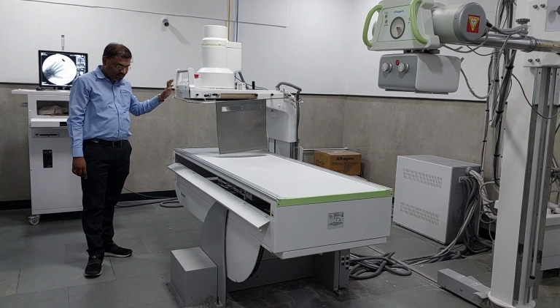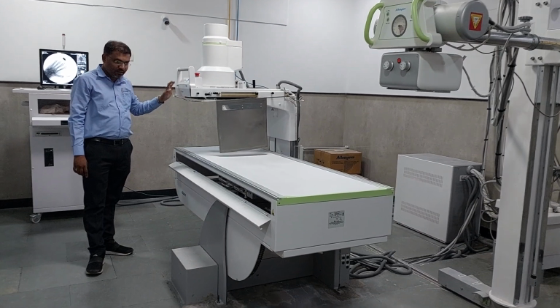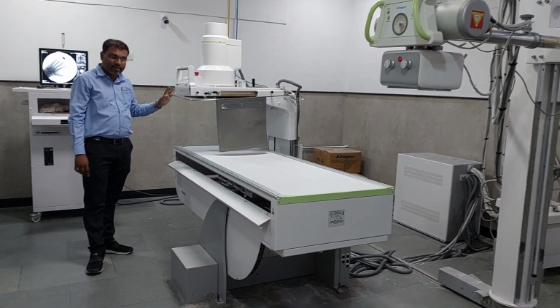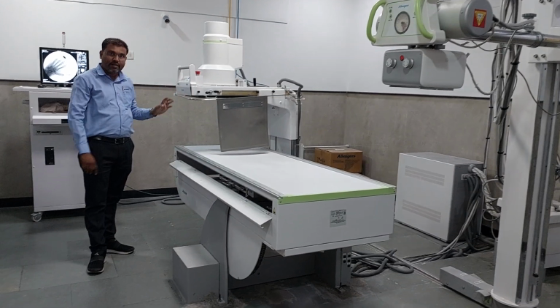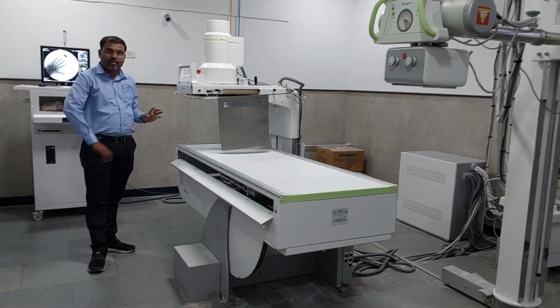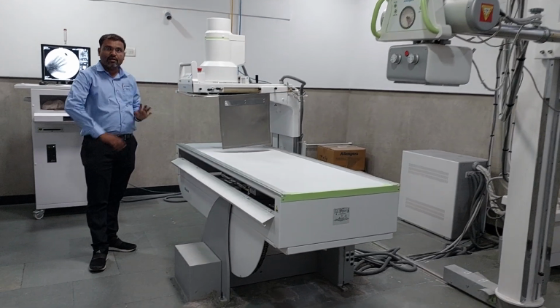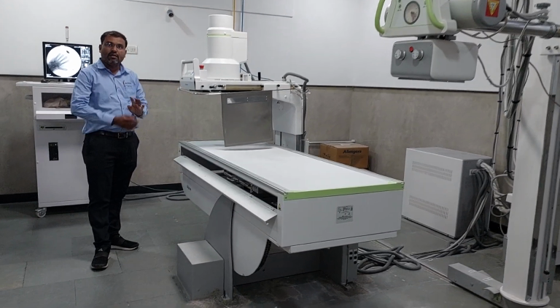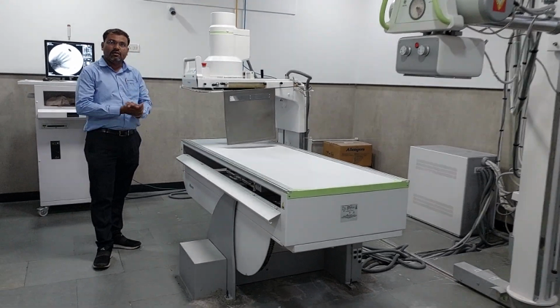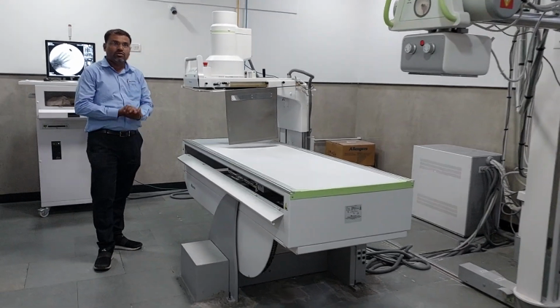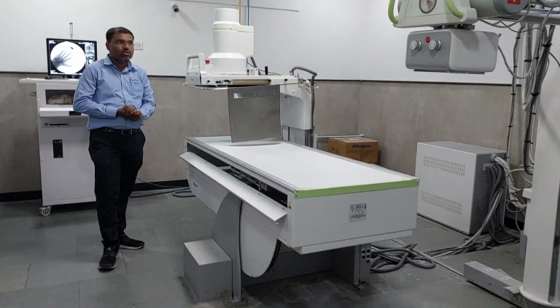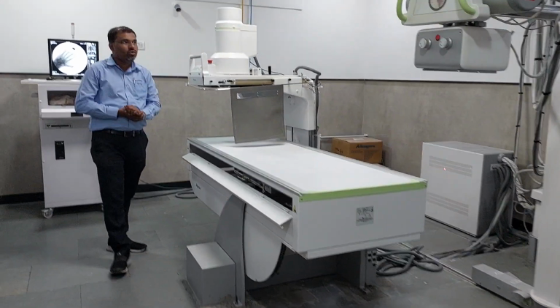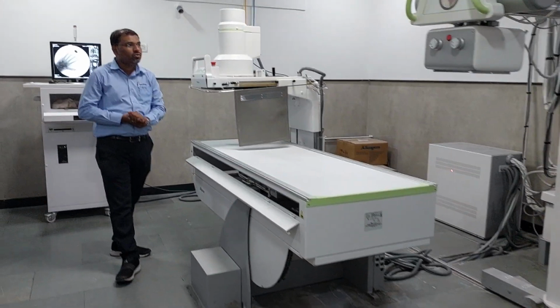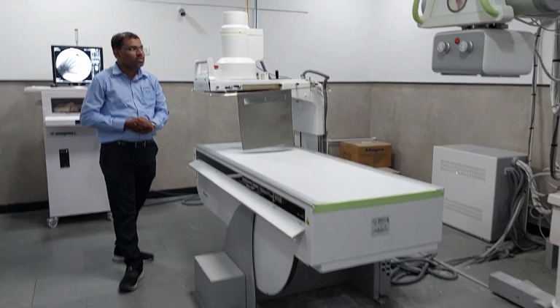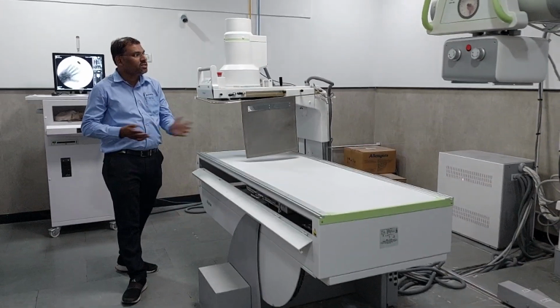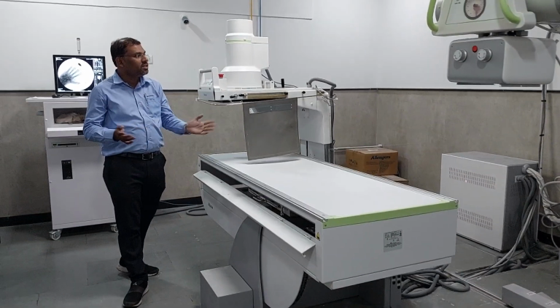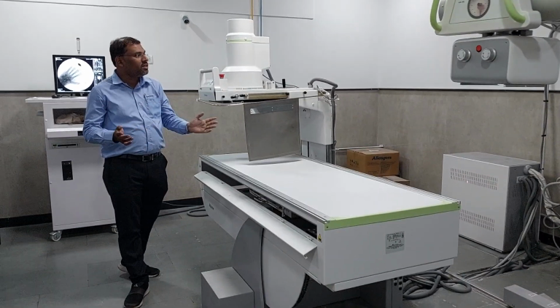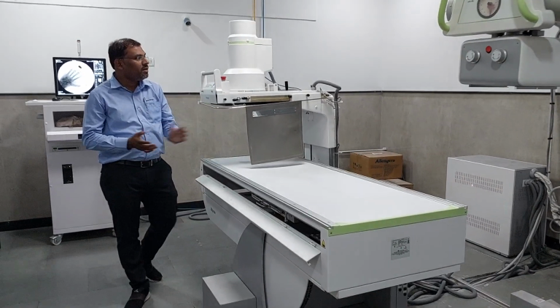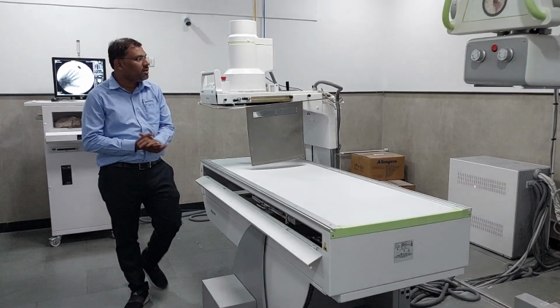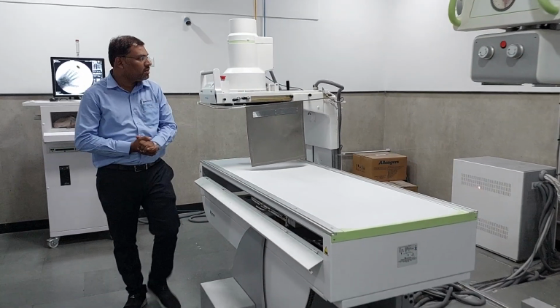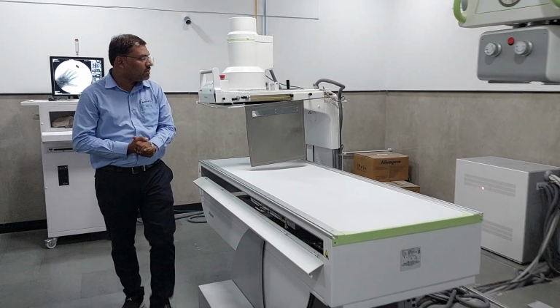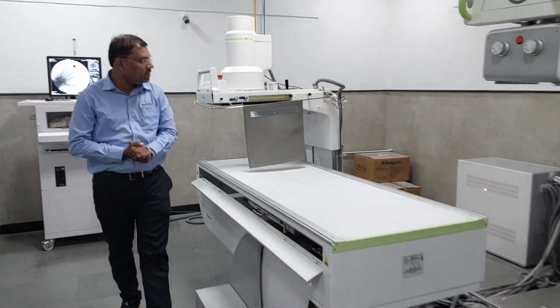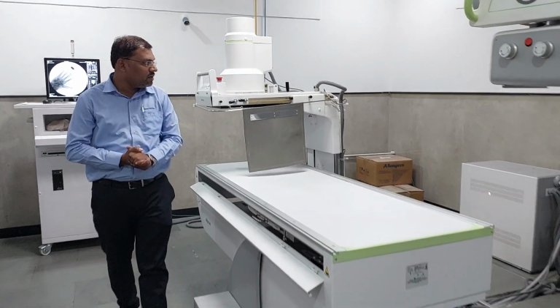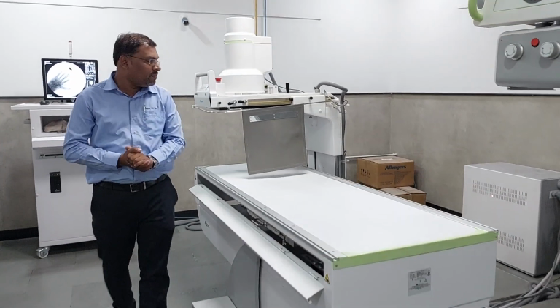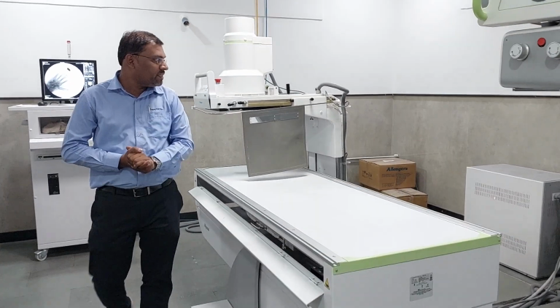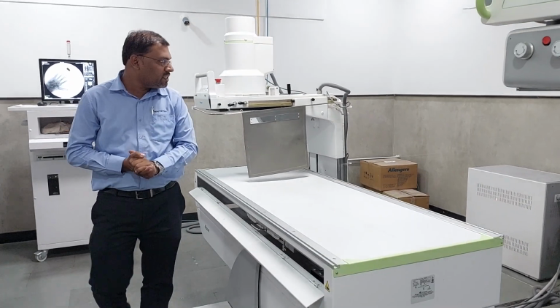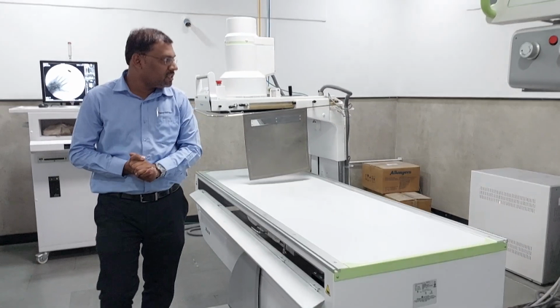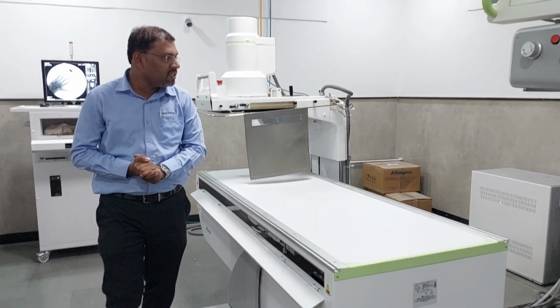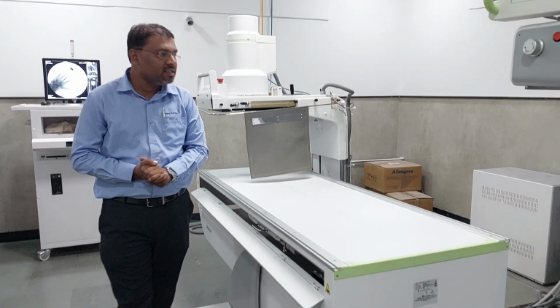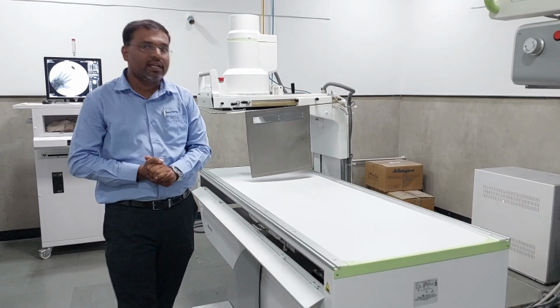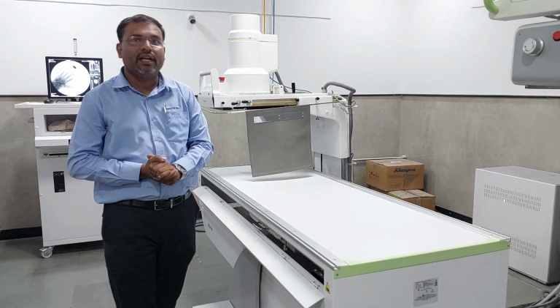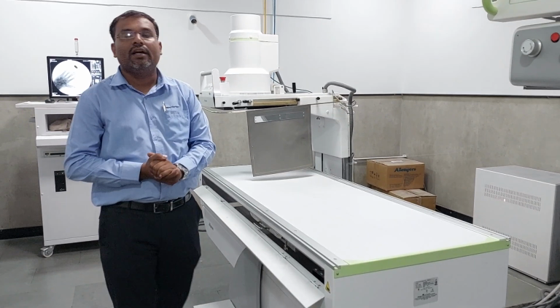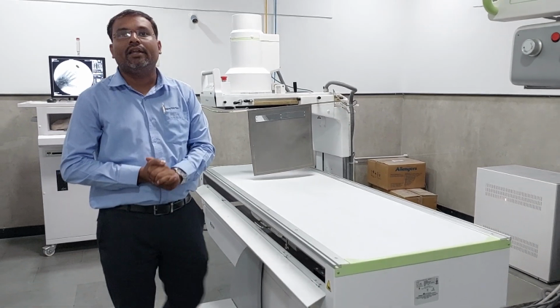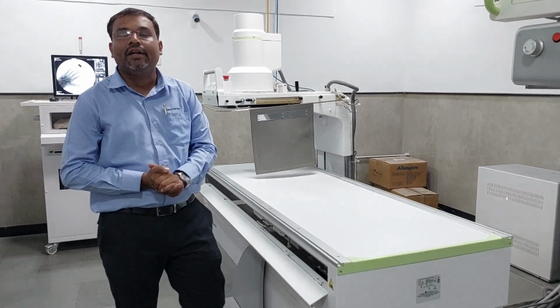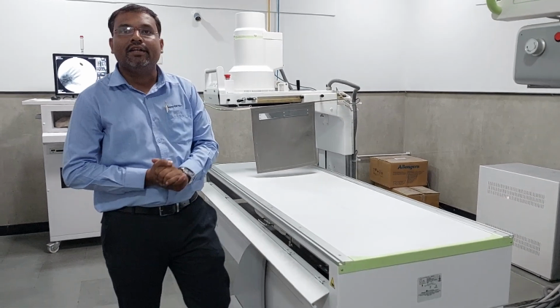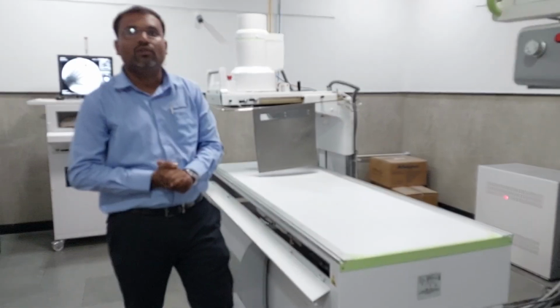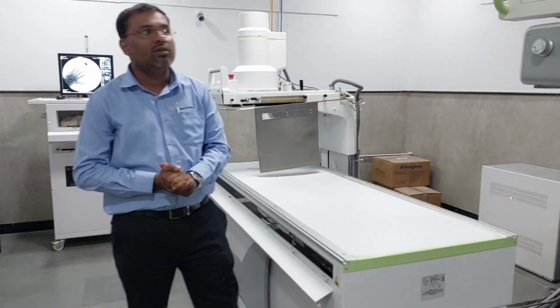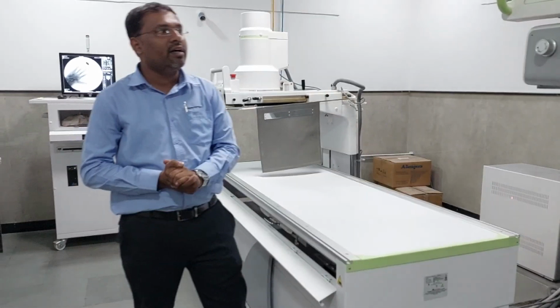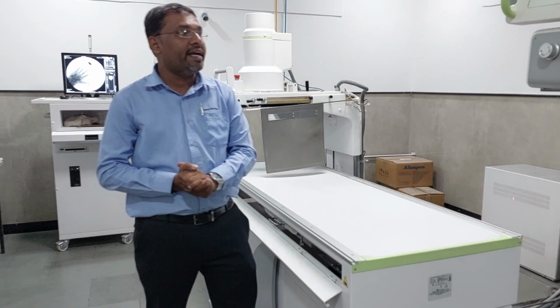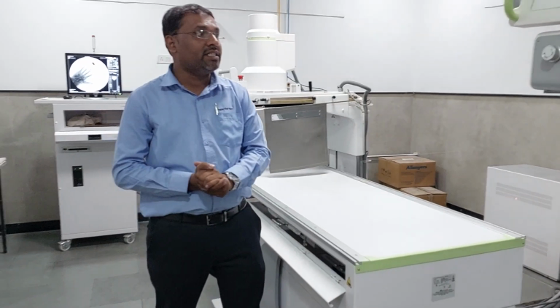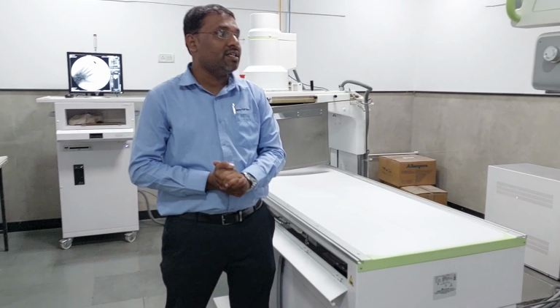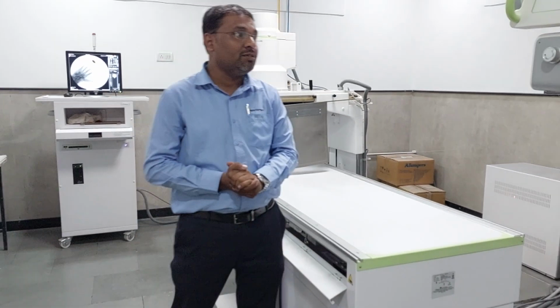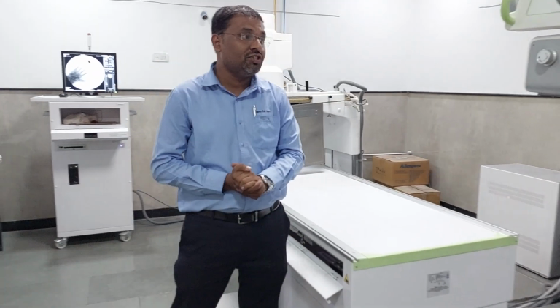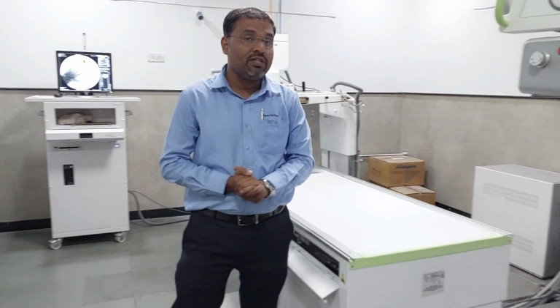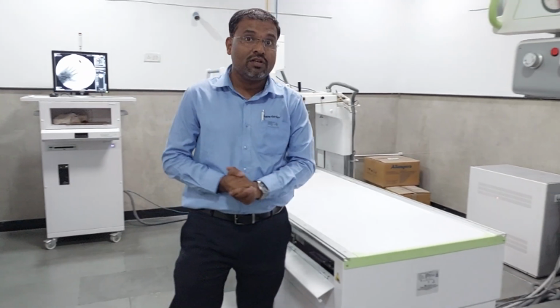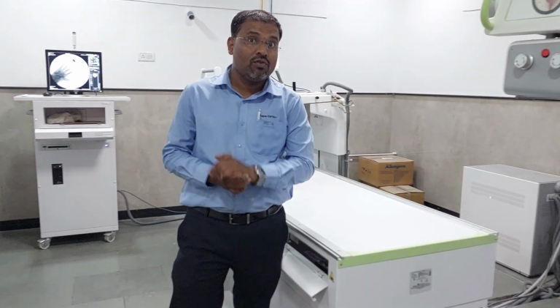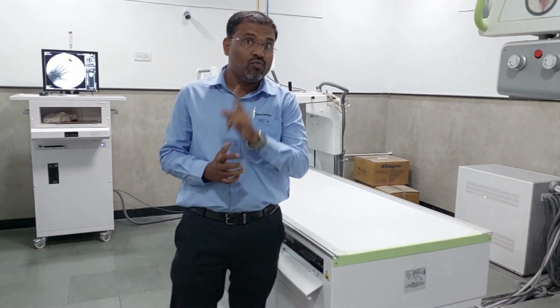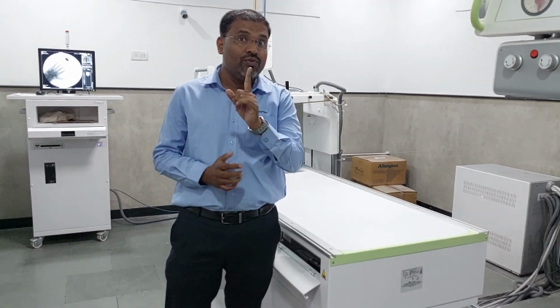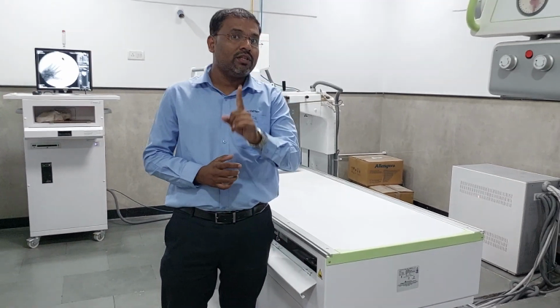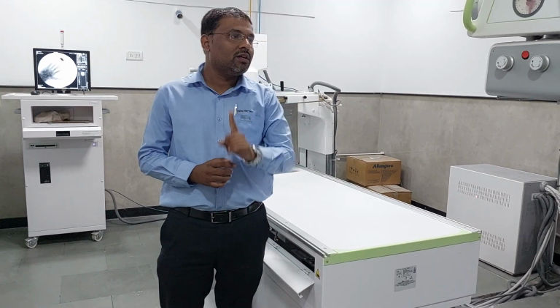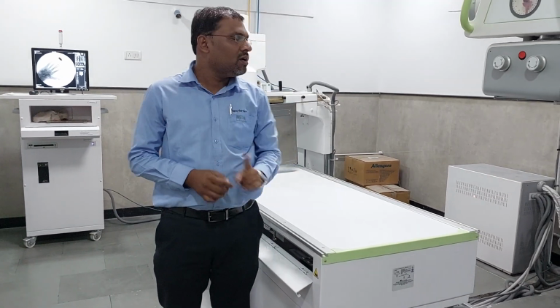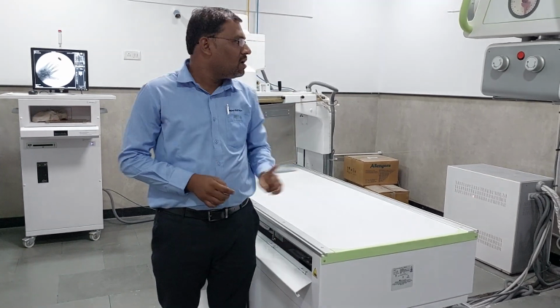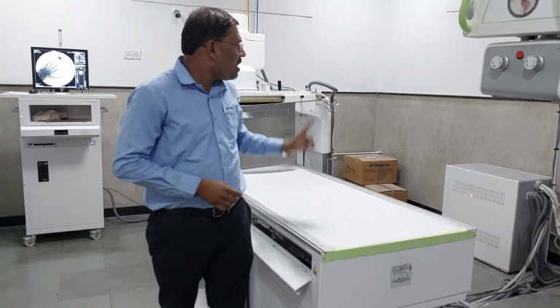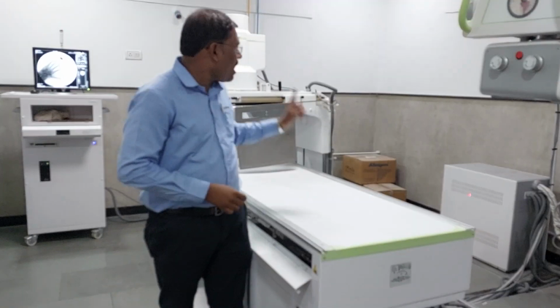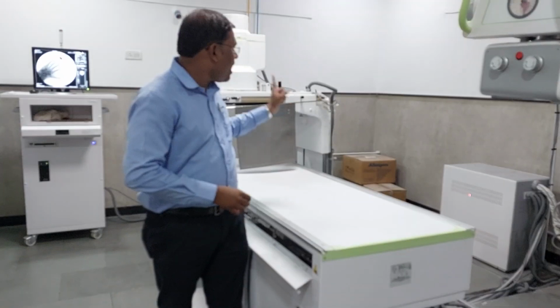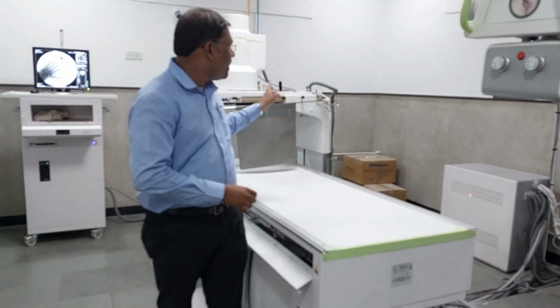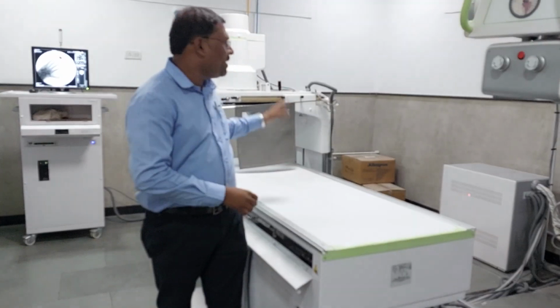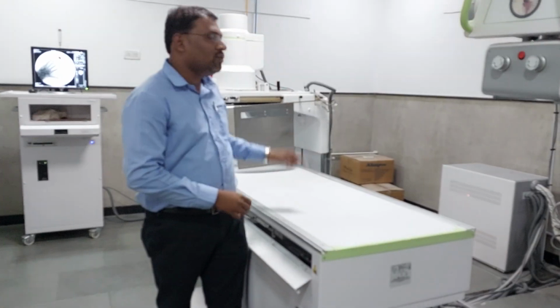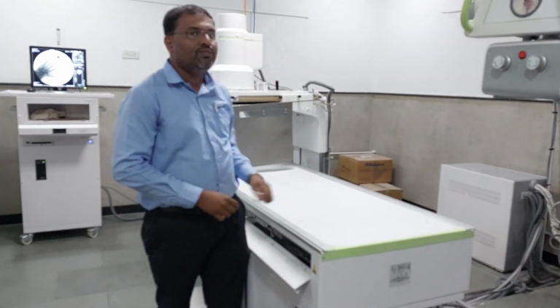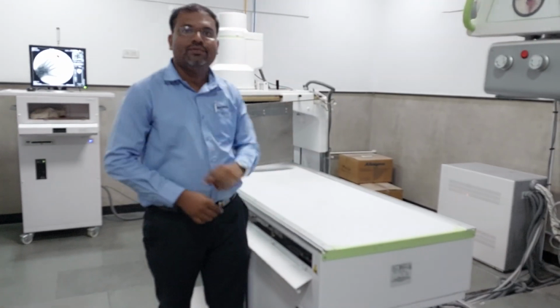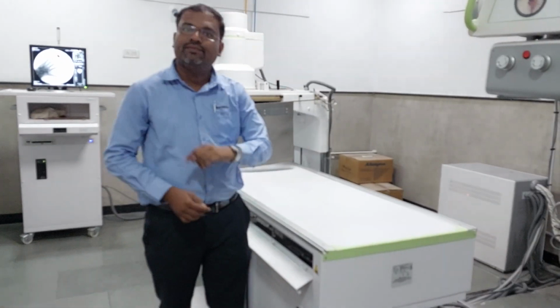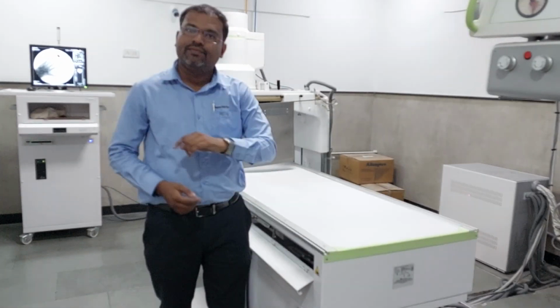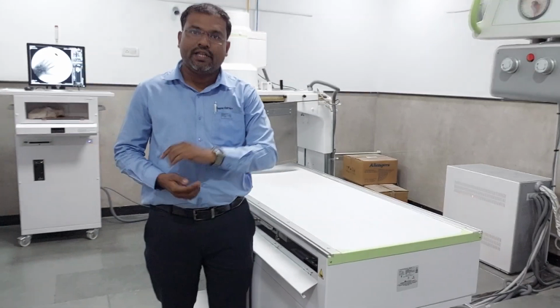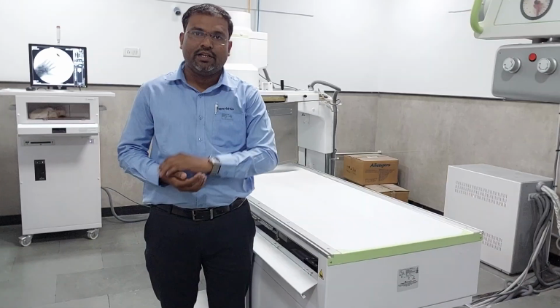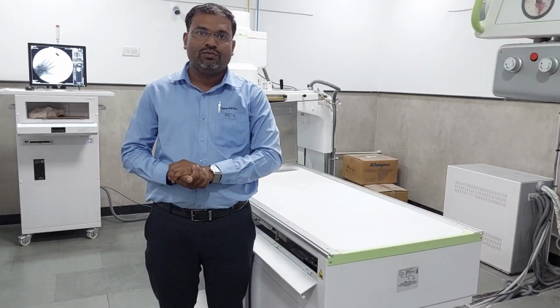So this is nothing but the basic things regarding the X-ray machine with IIII. Thank you.